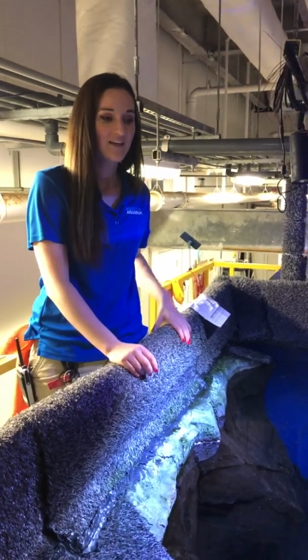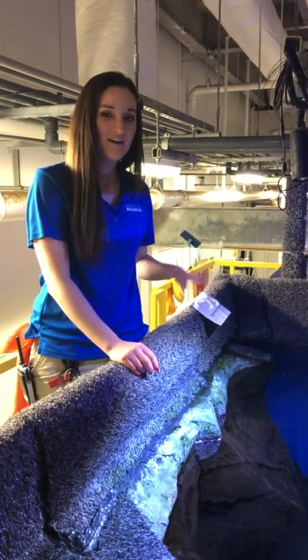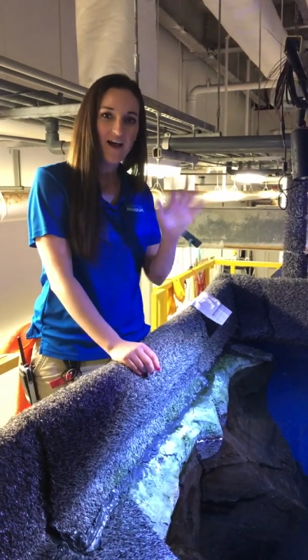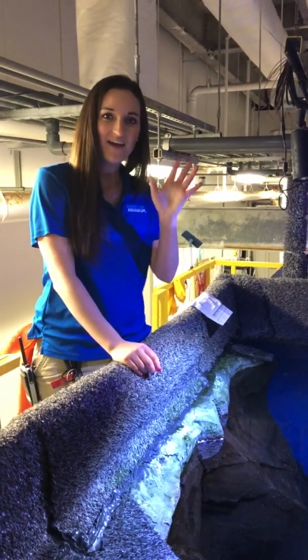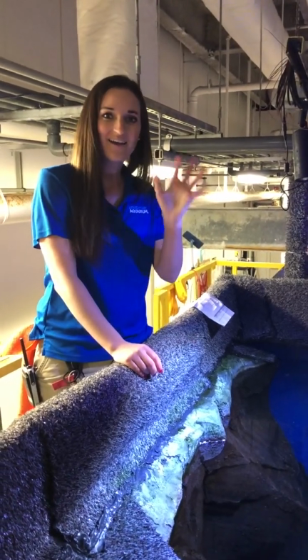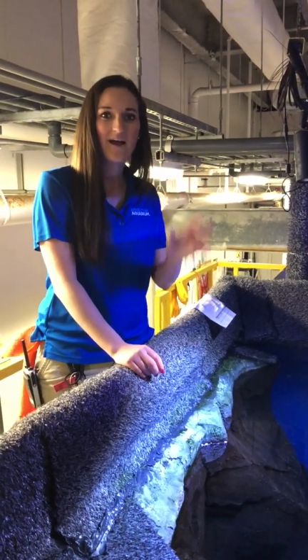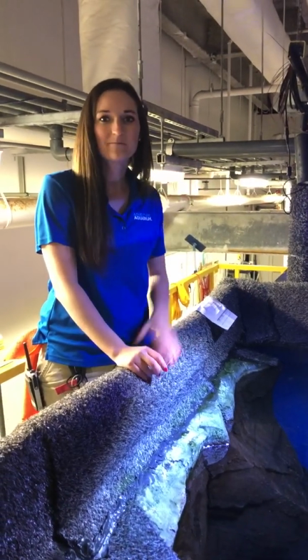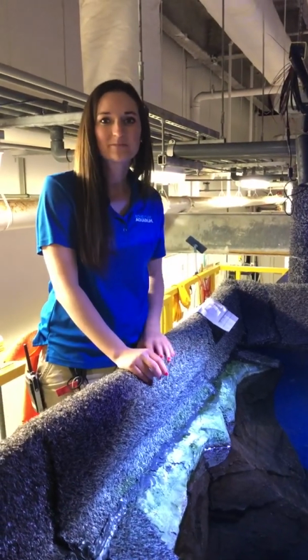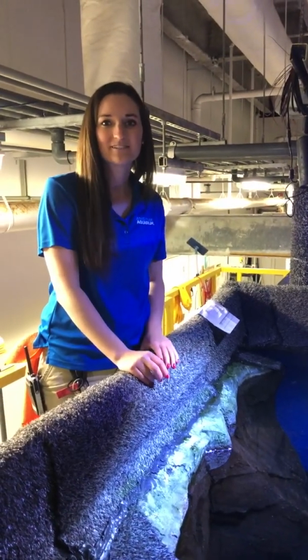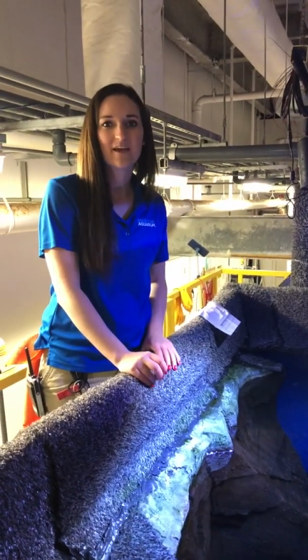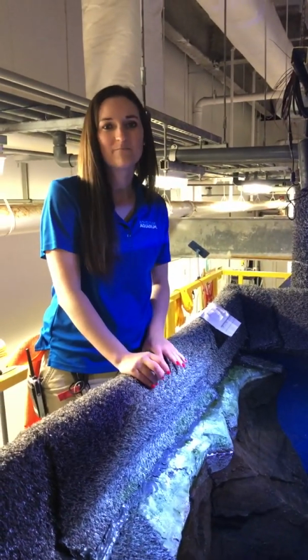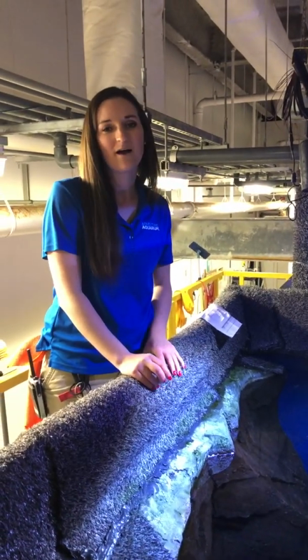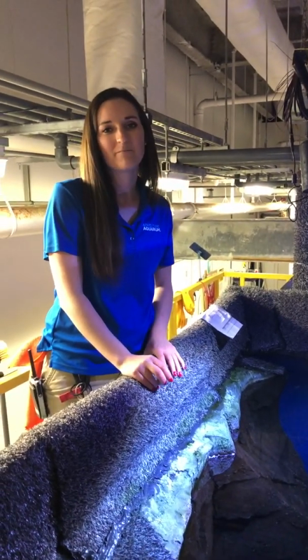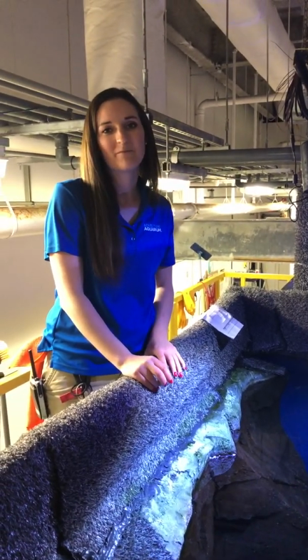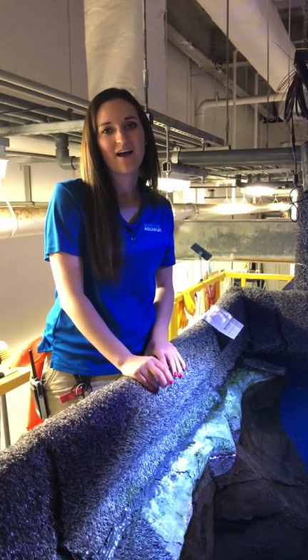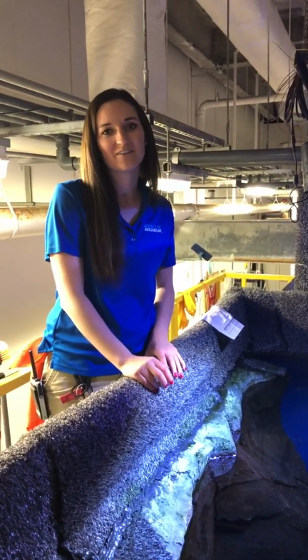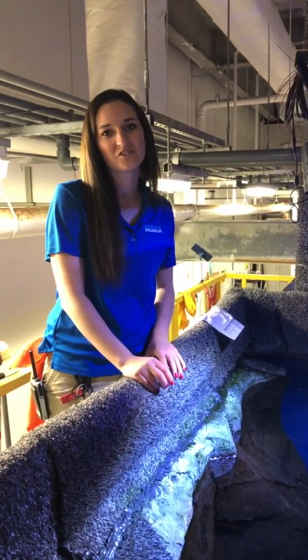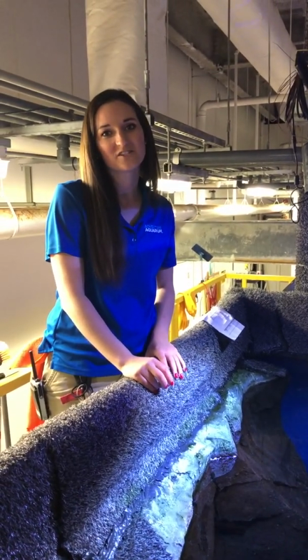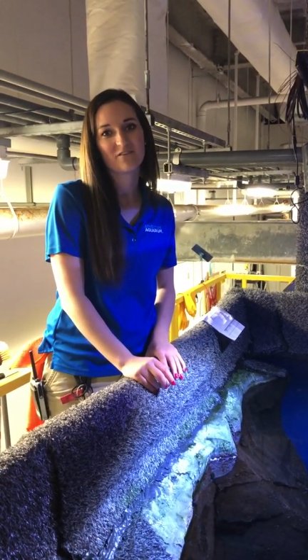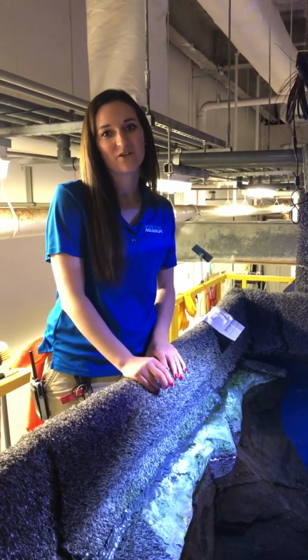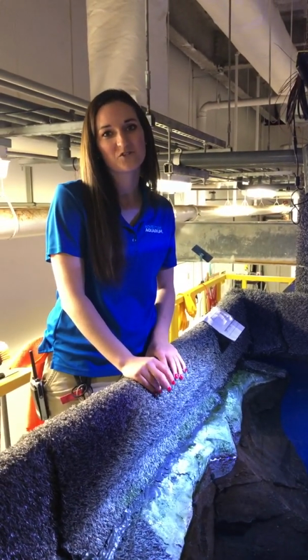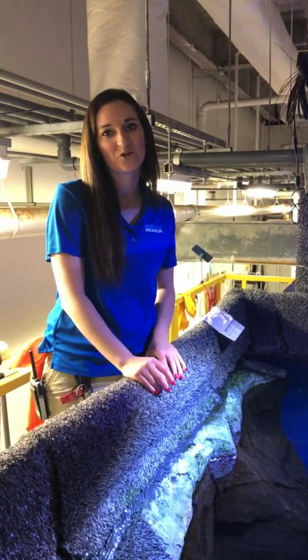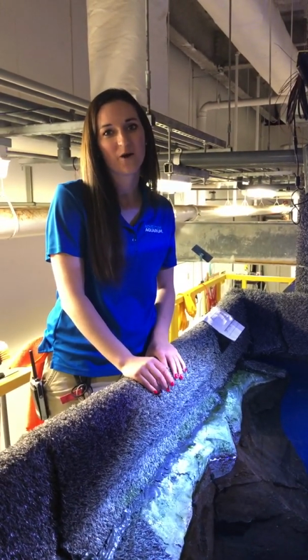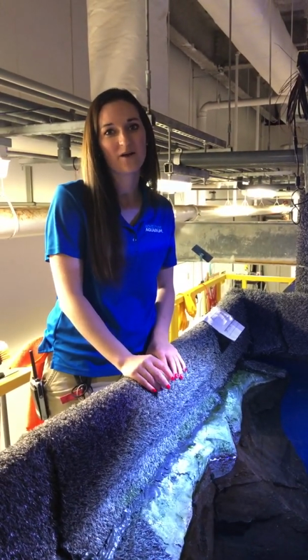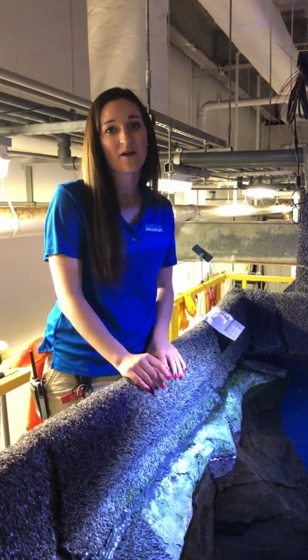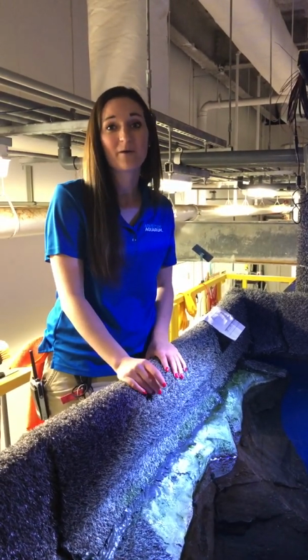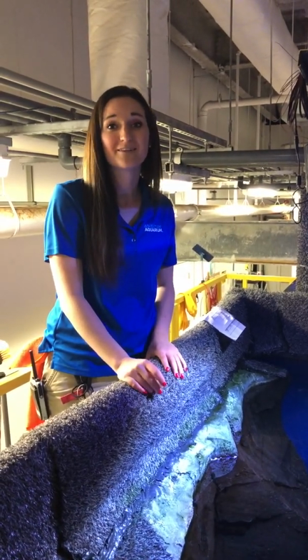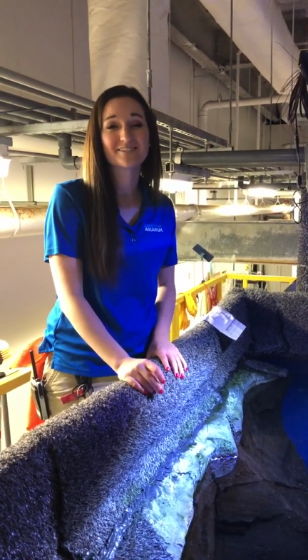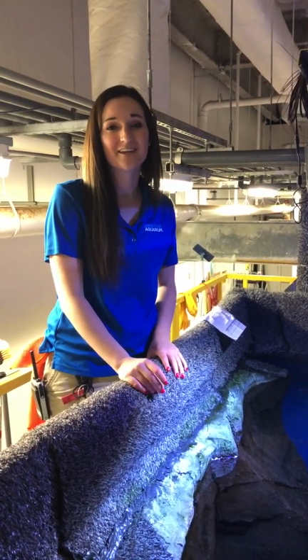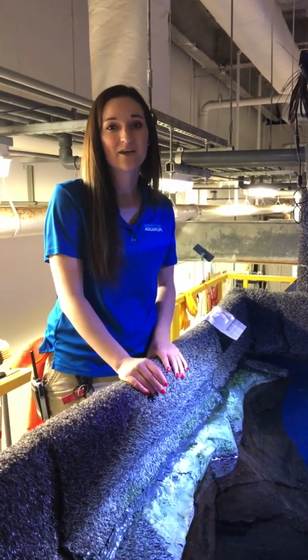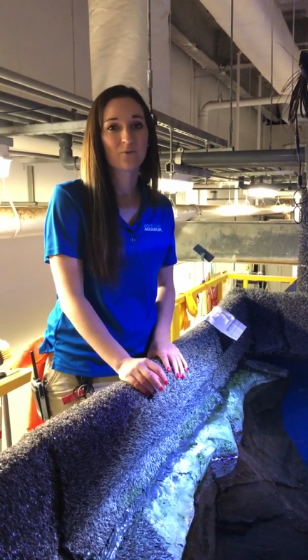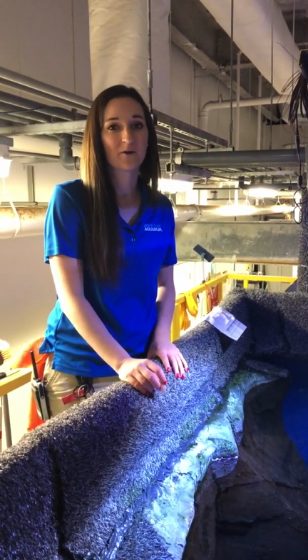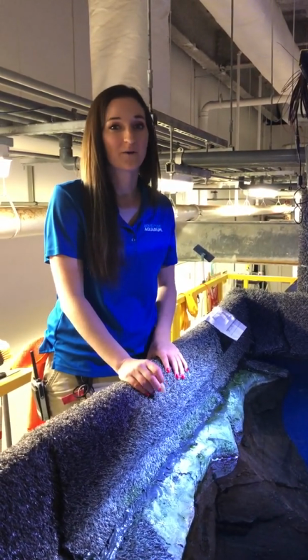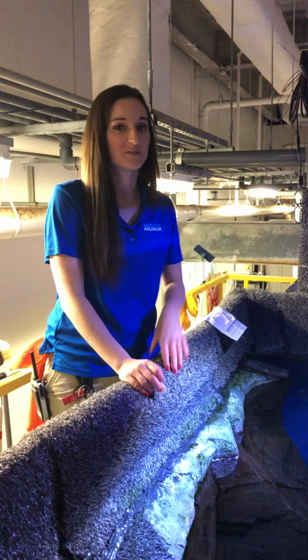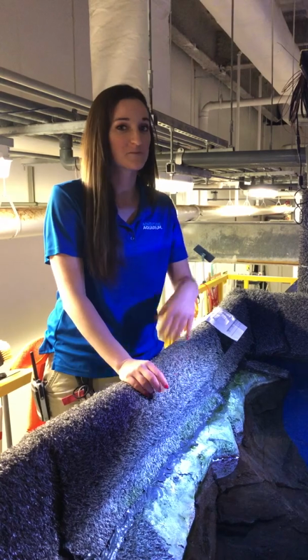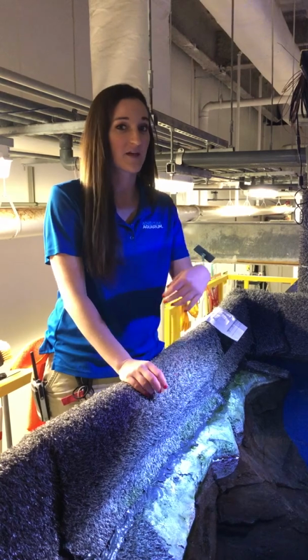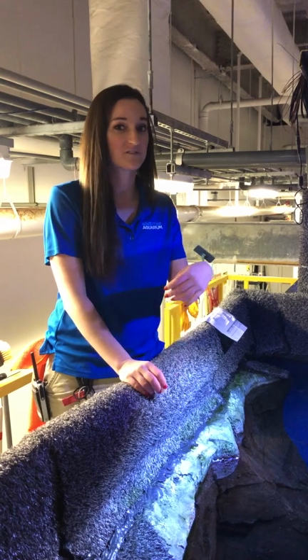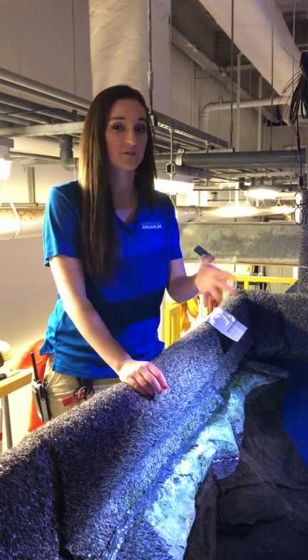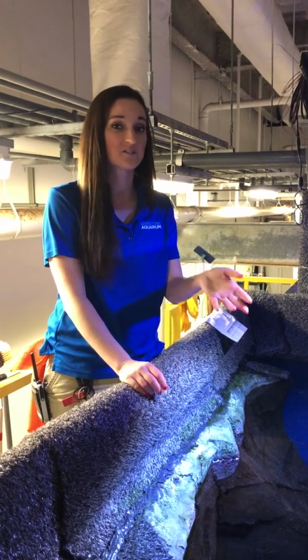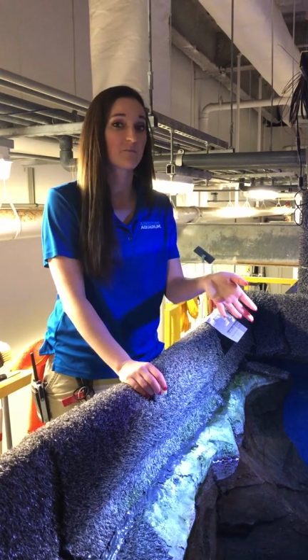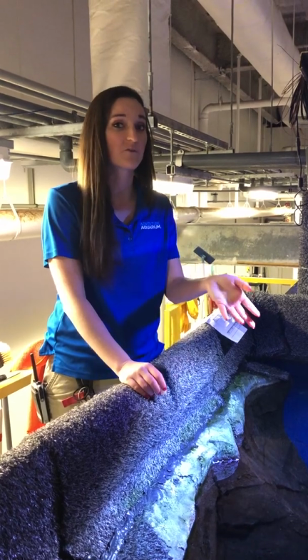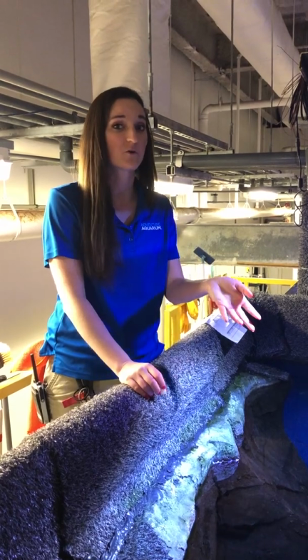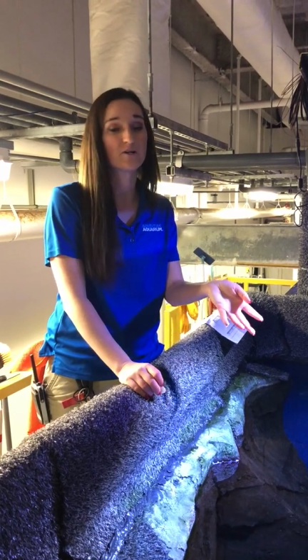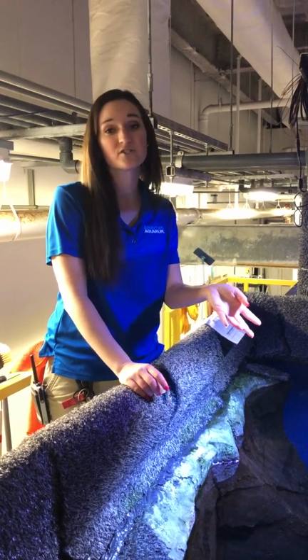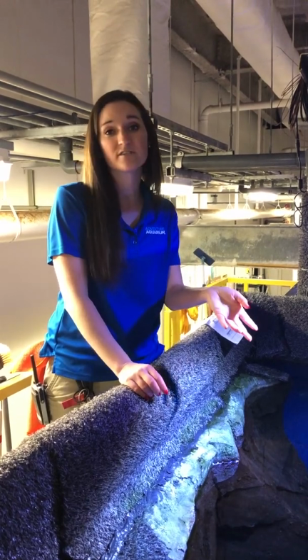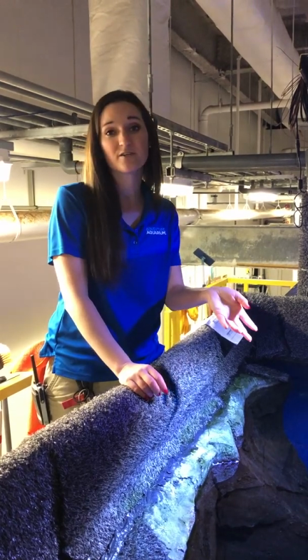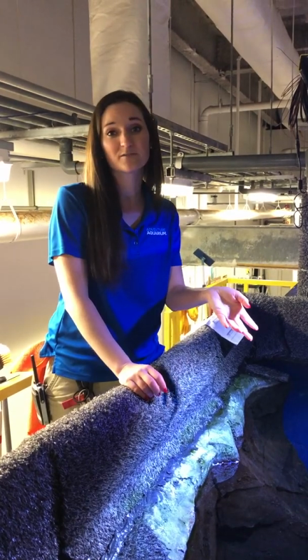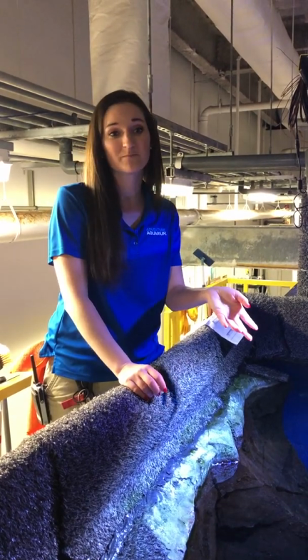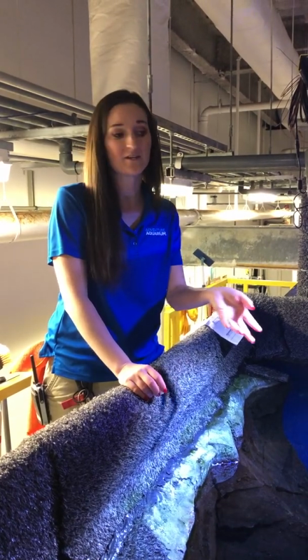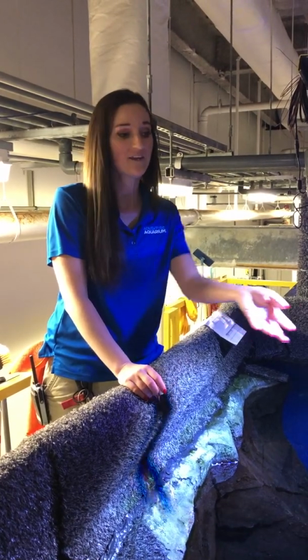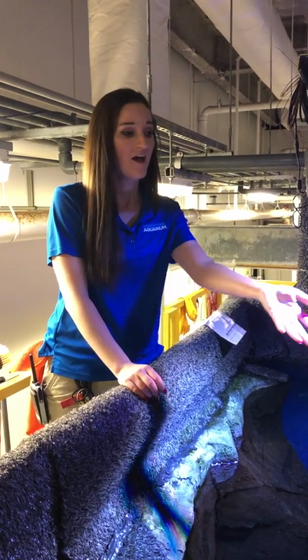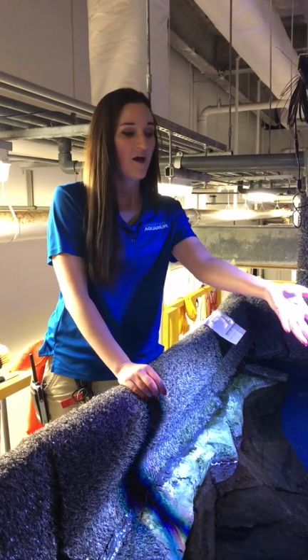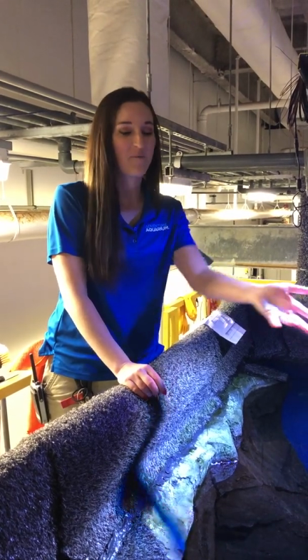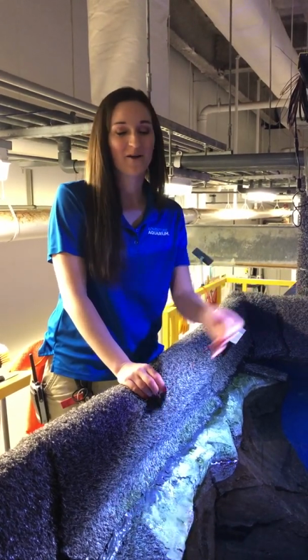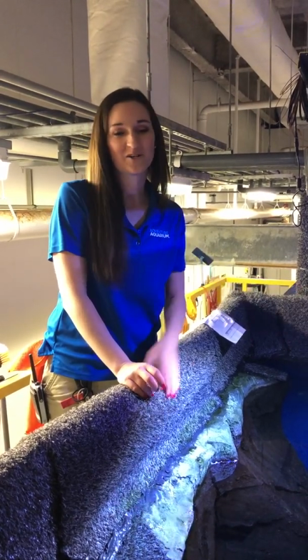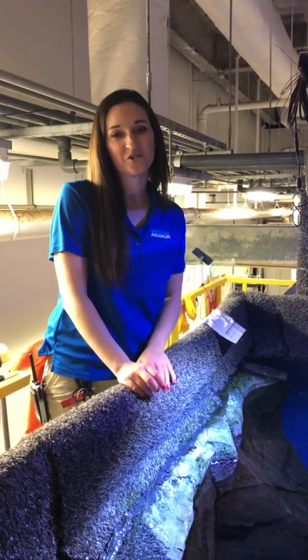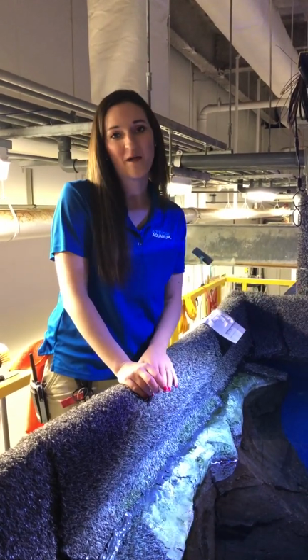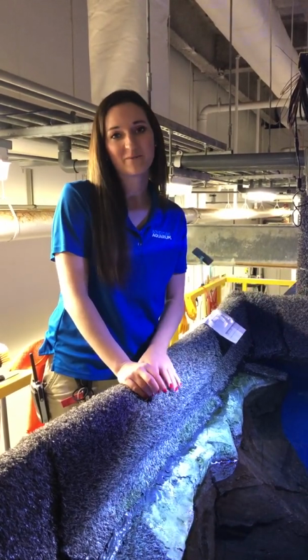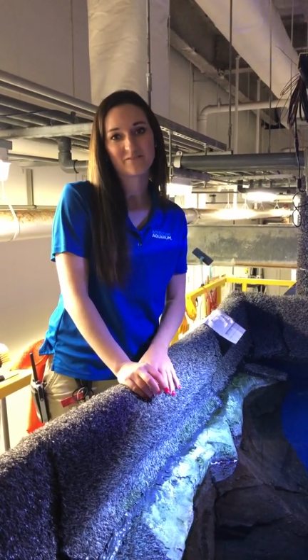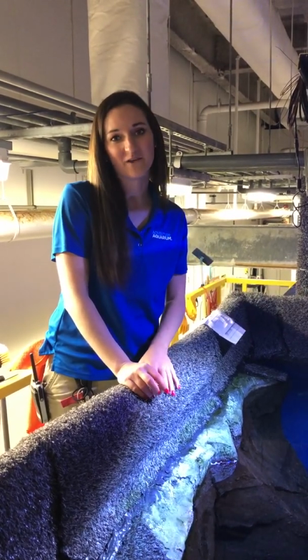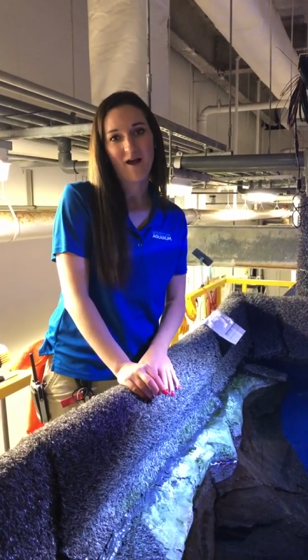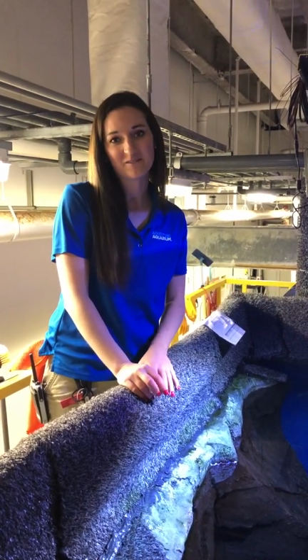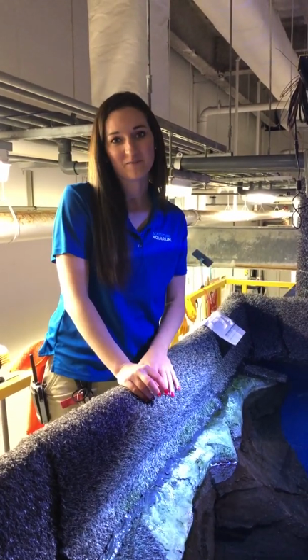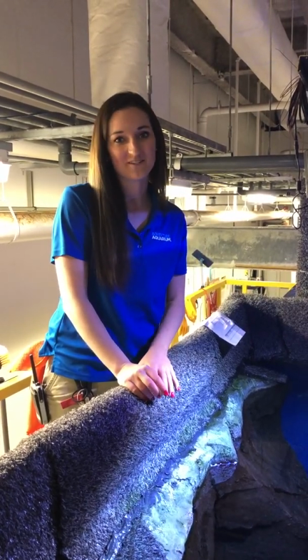Hi, I'm Sam. I'm a biologist at Adventure Aquarium, and today we're going to be answering some of your questions that you submitted about our giant Pacific octopus.